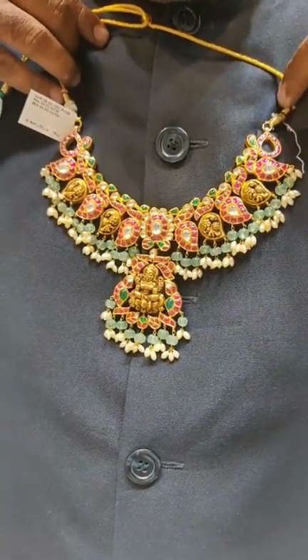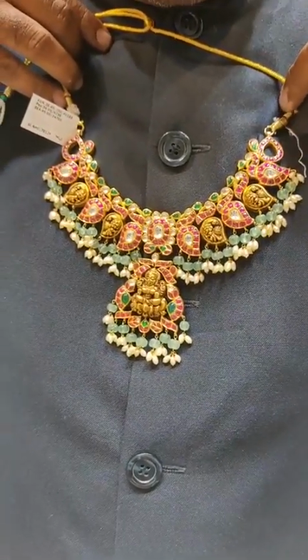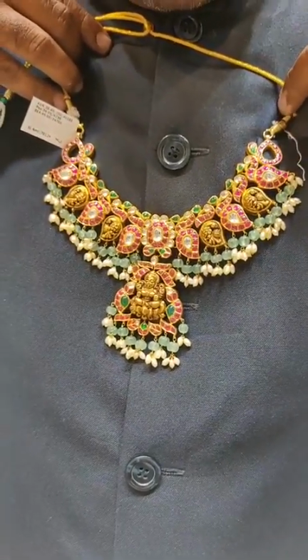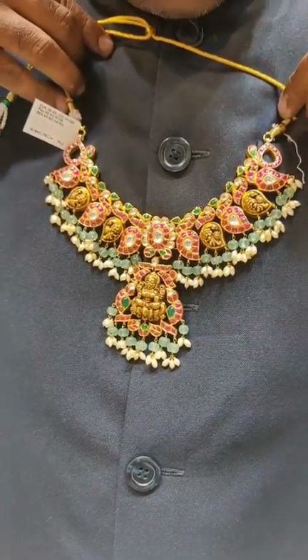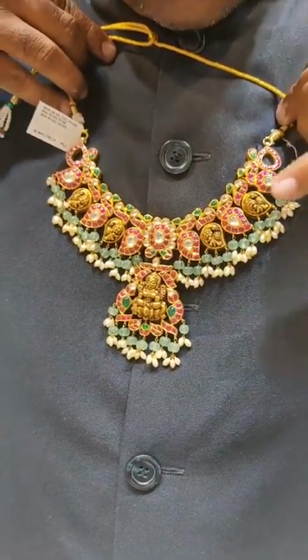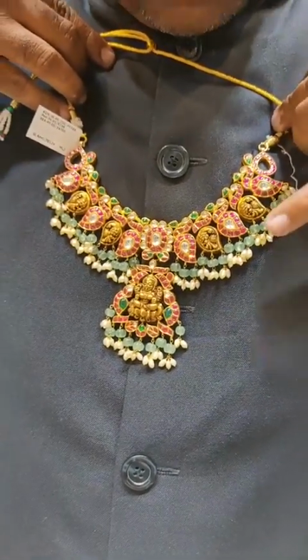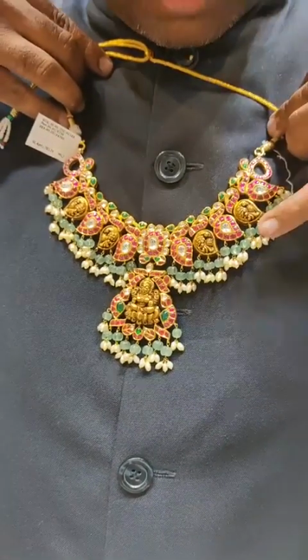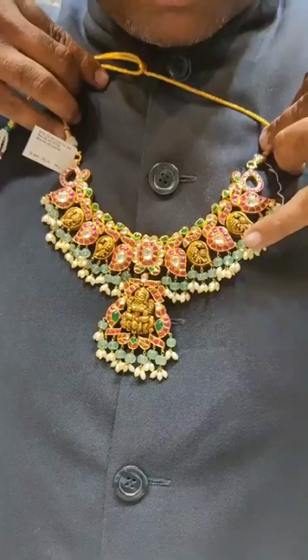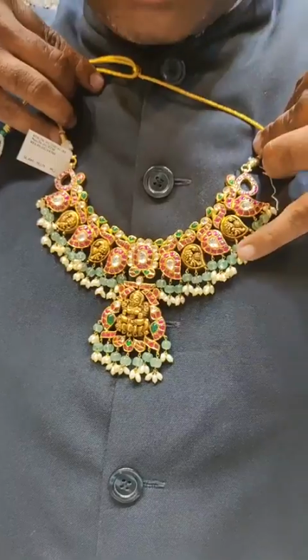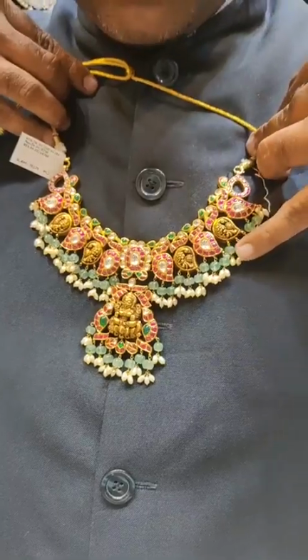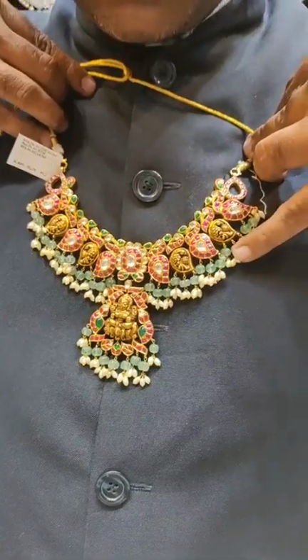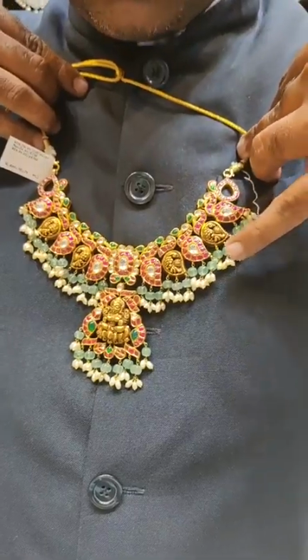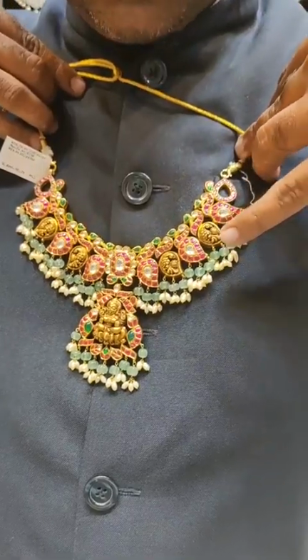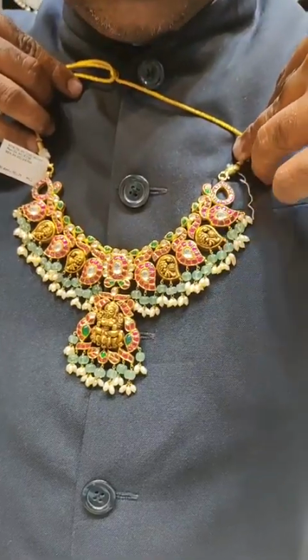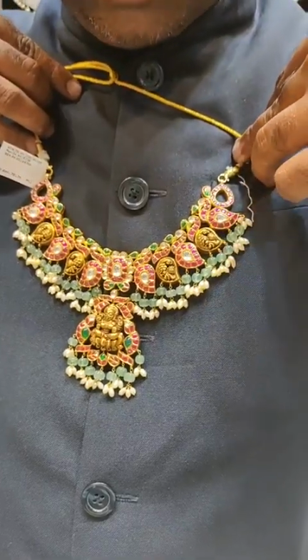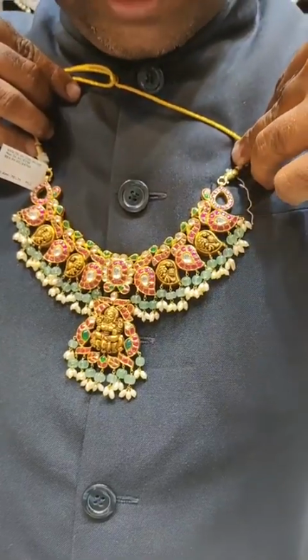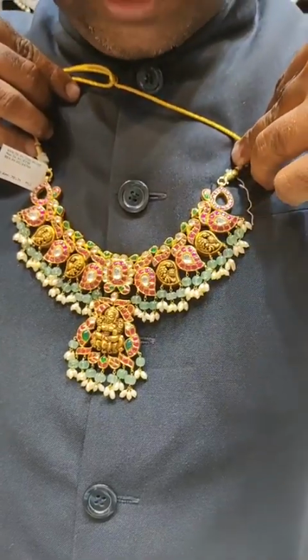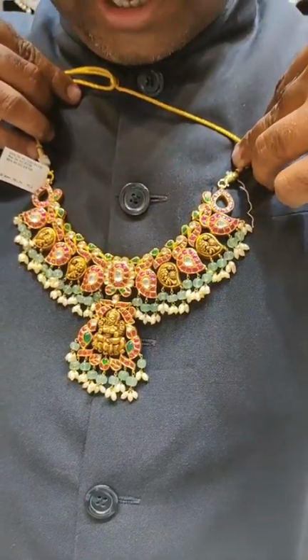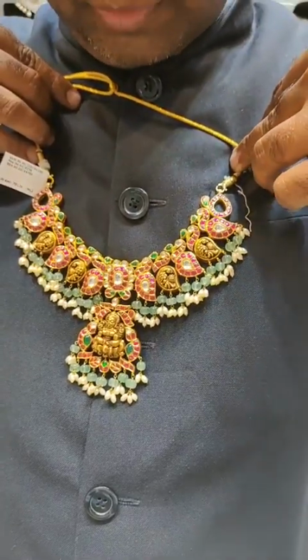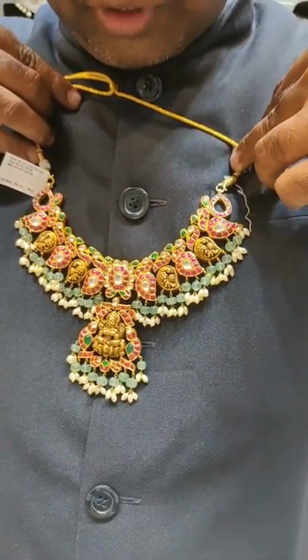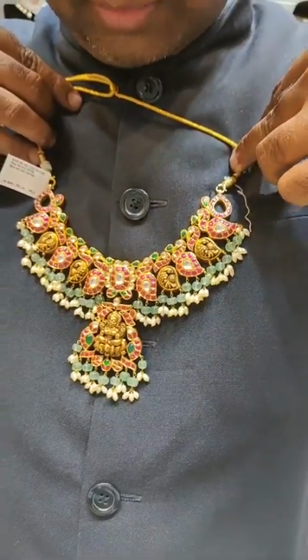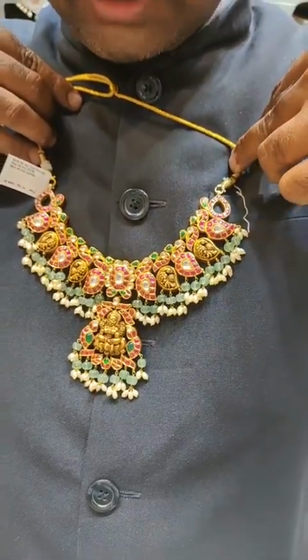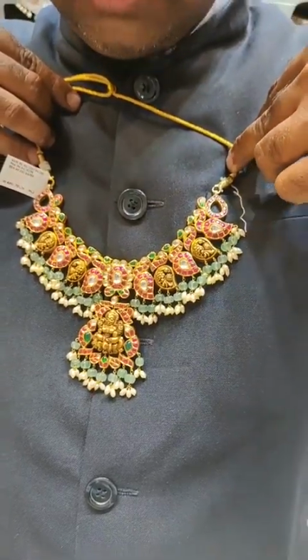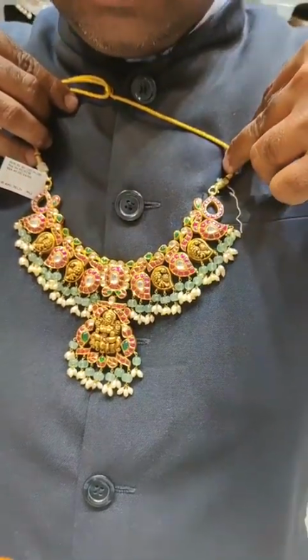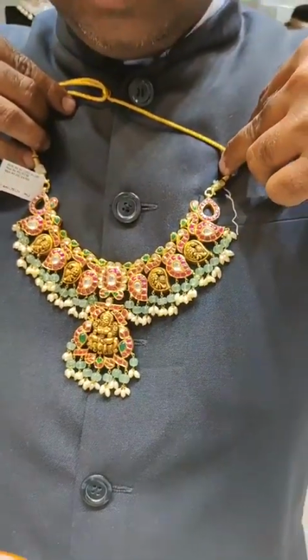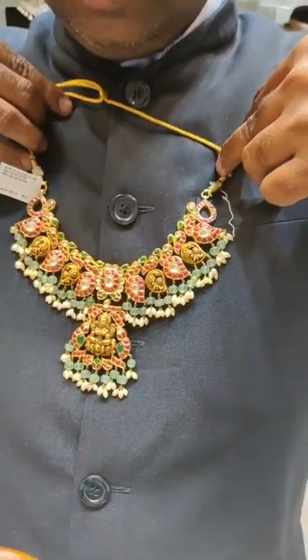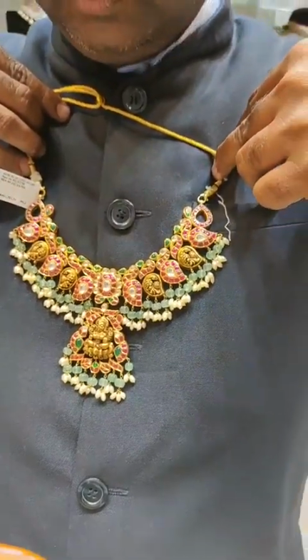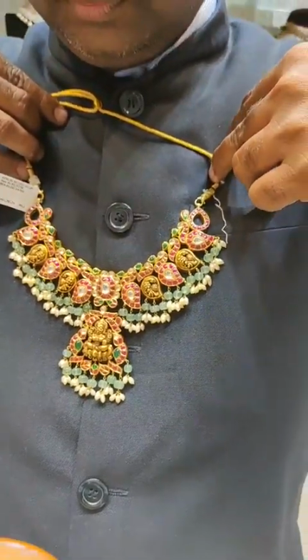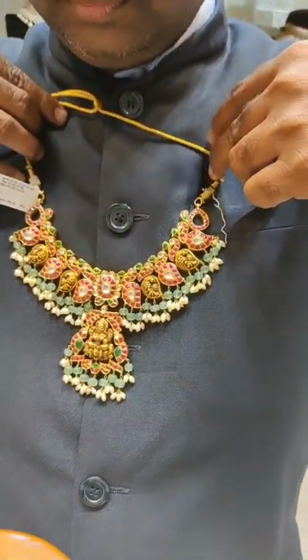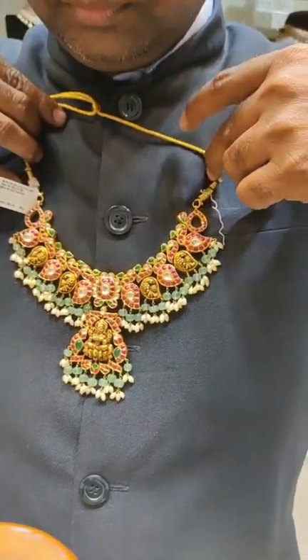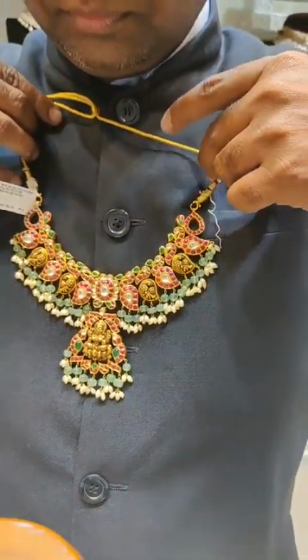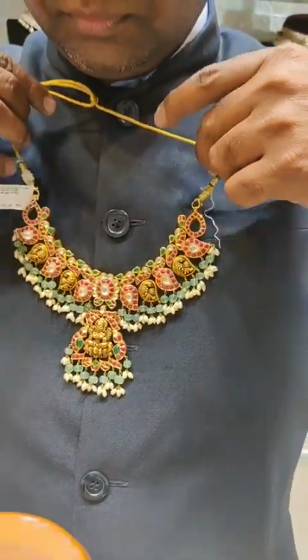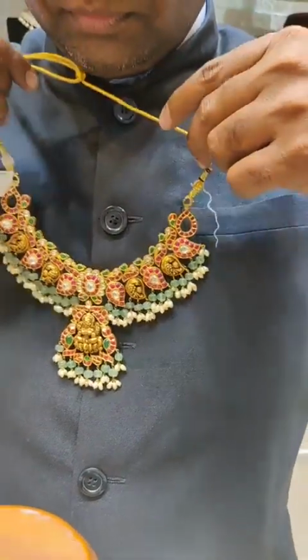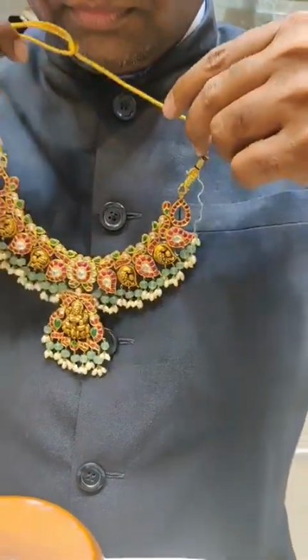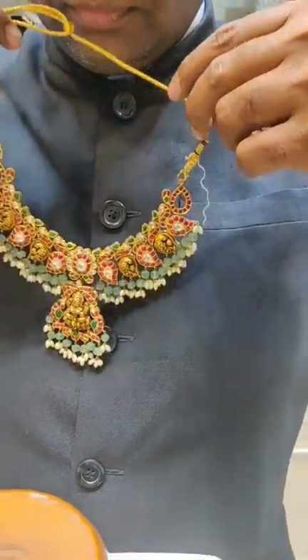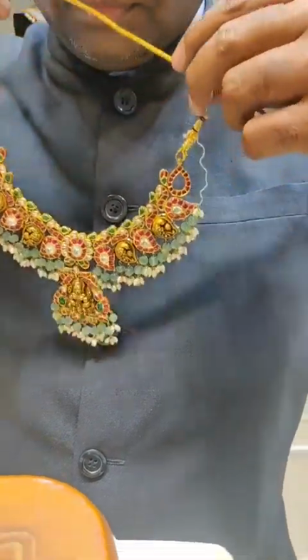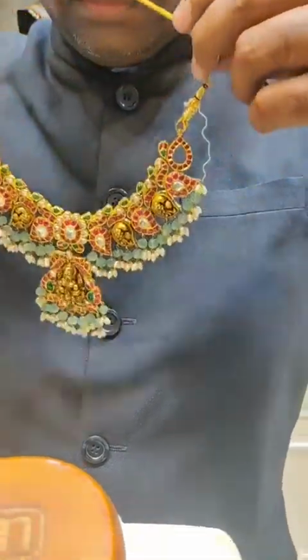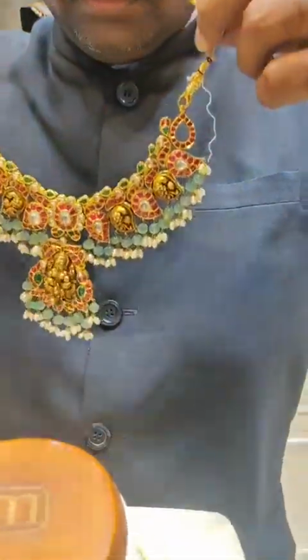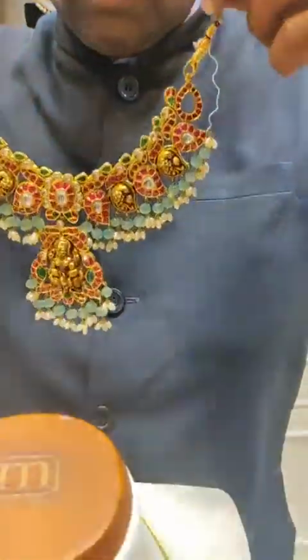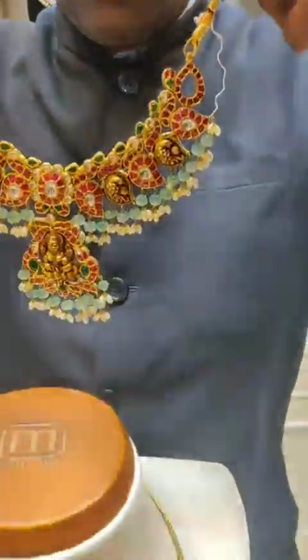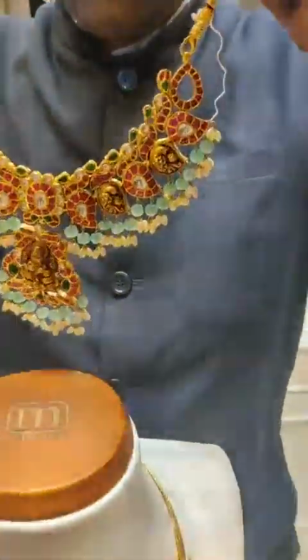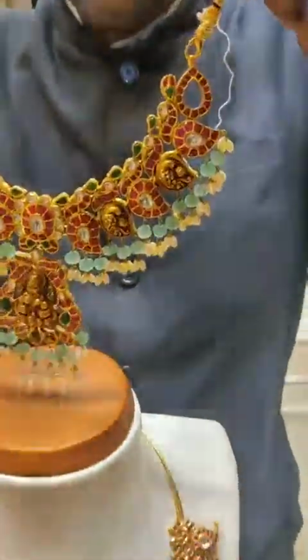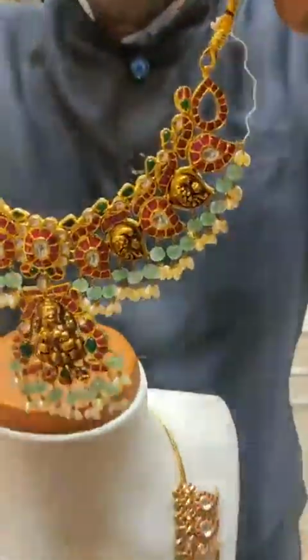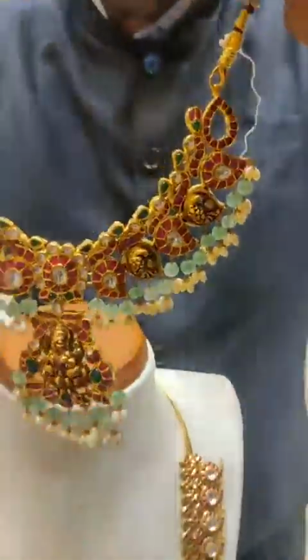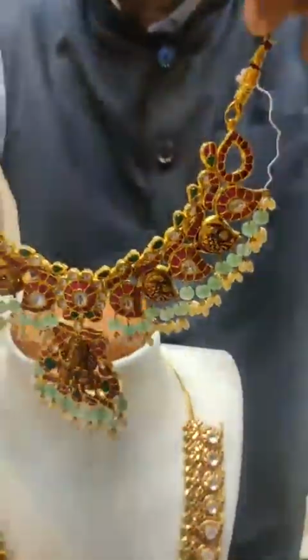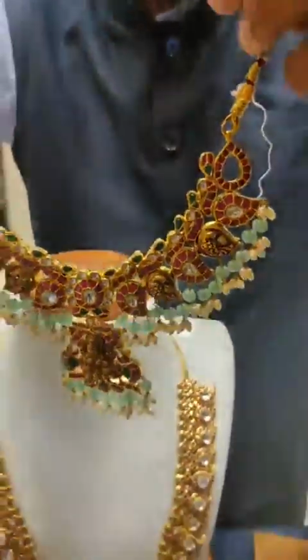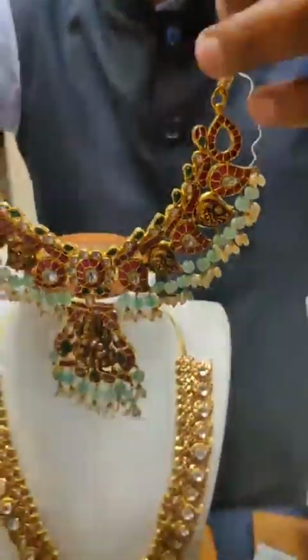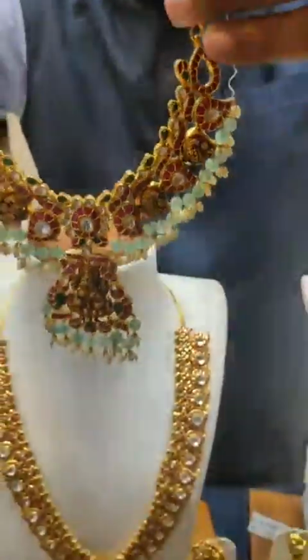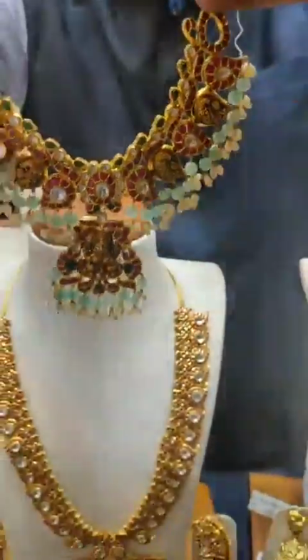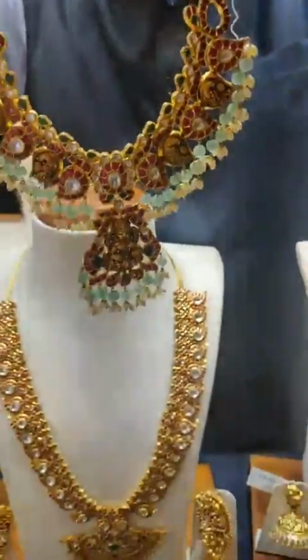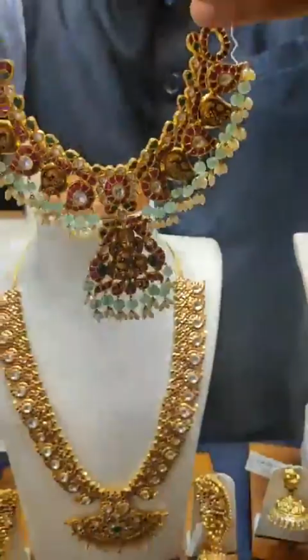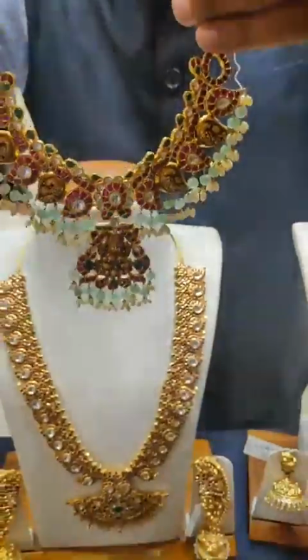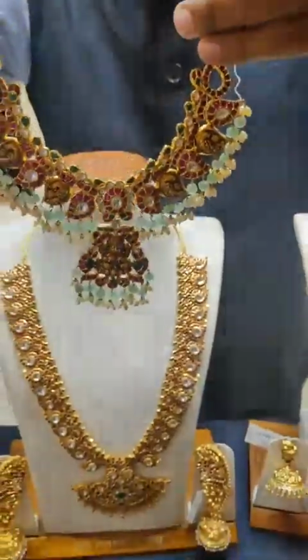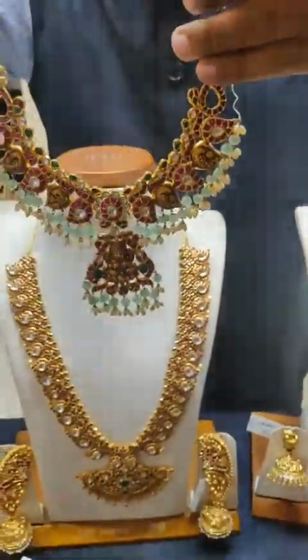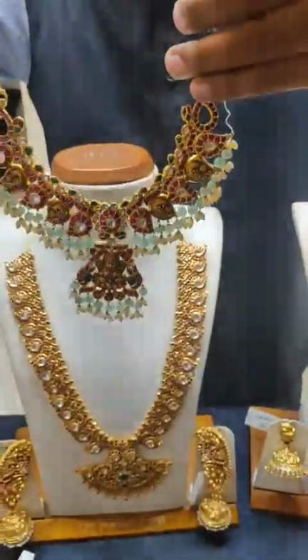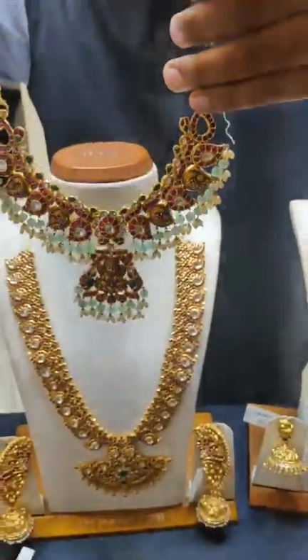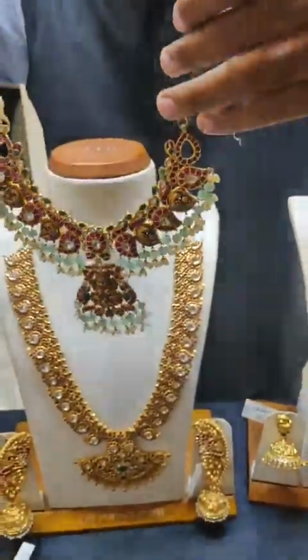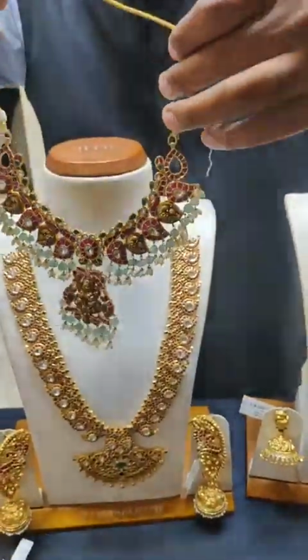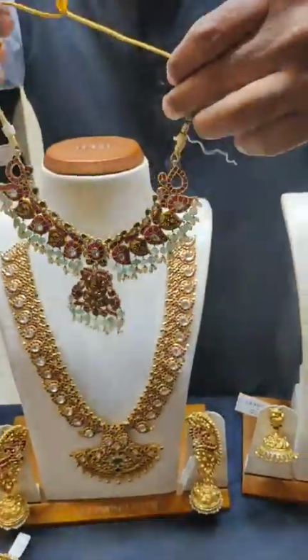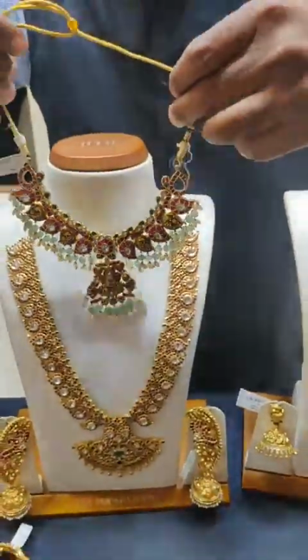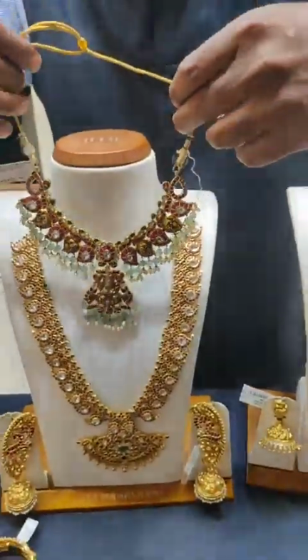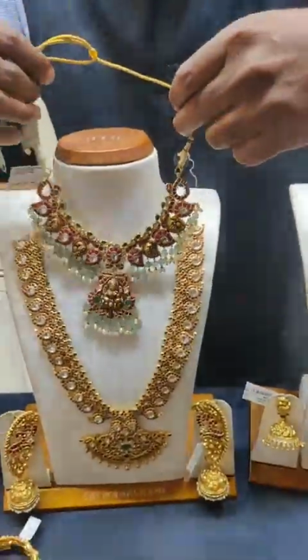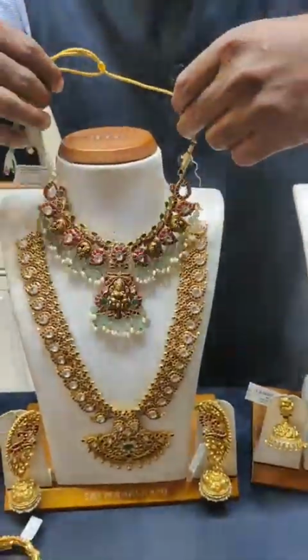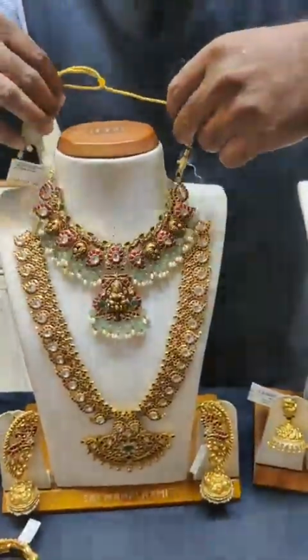This features pumpkin beads and emerald beads. There is also a detachable locket option on this piece.